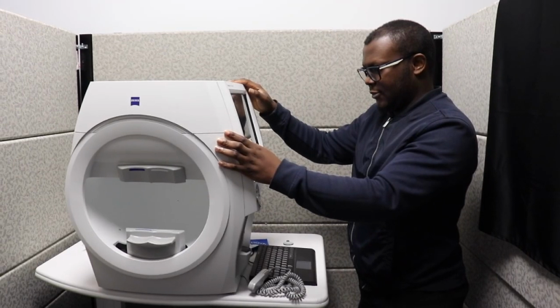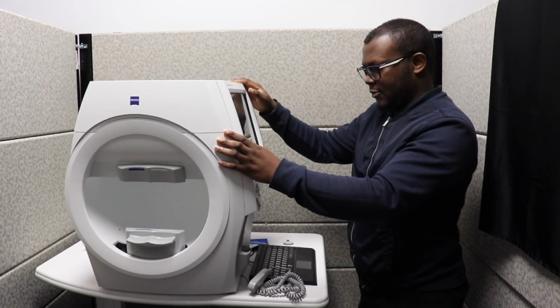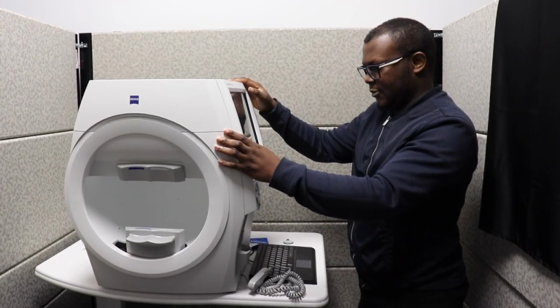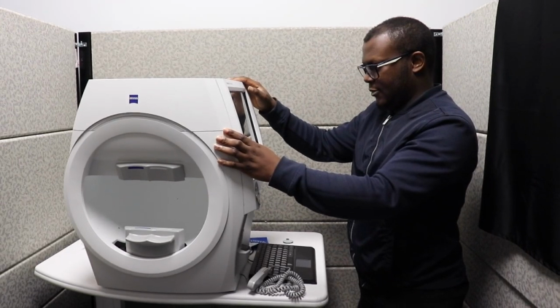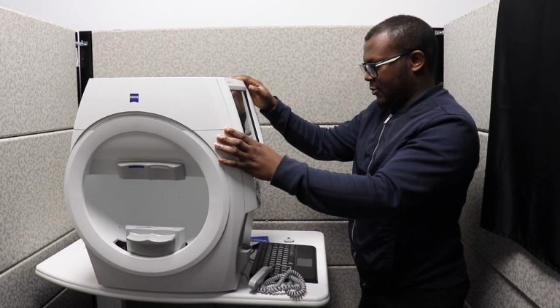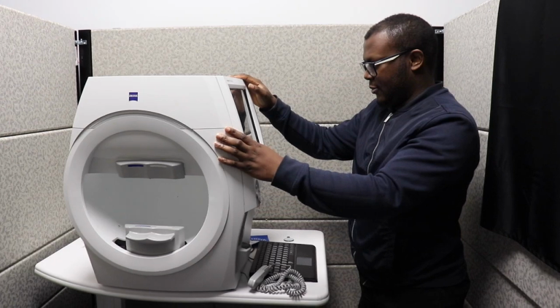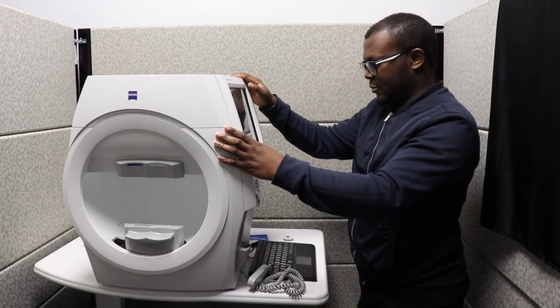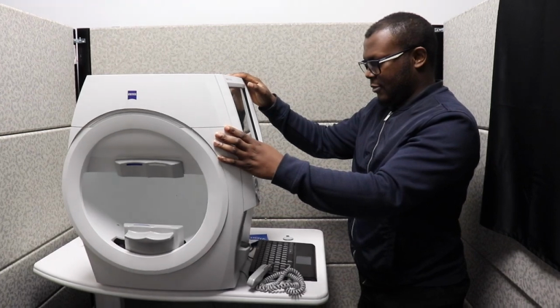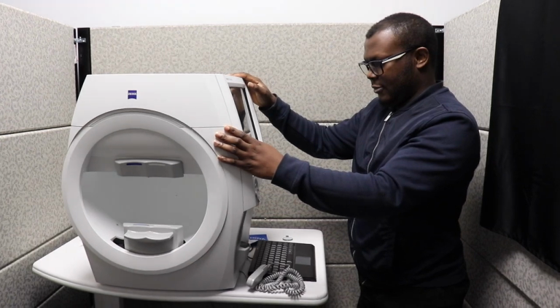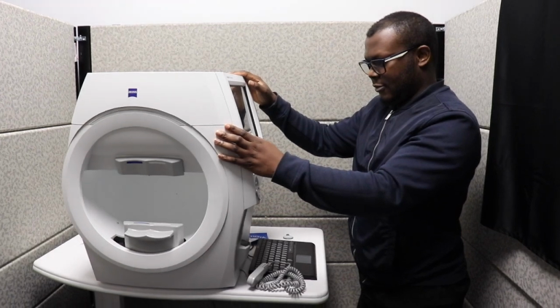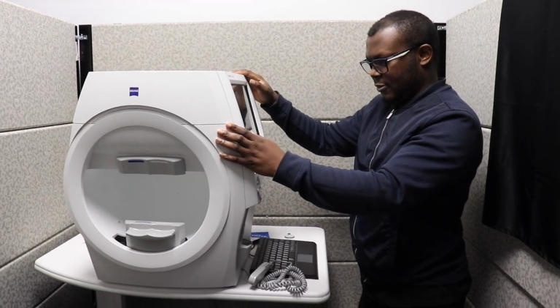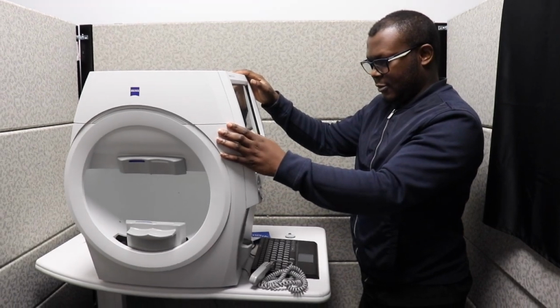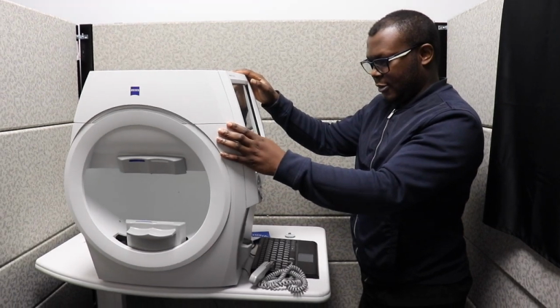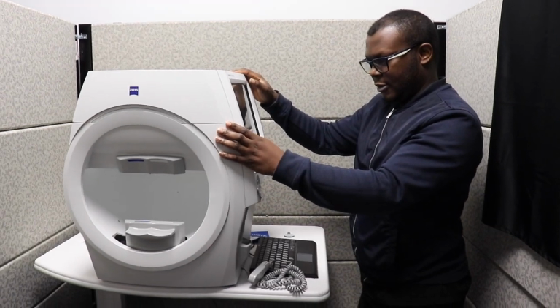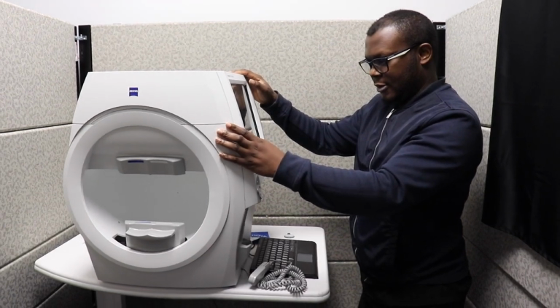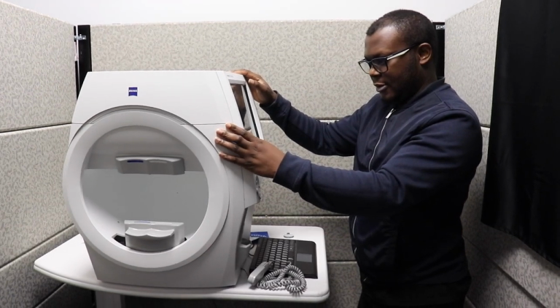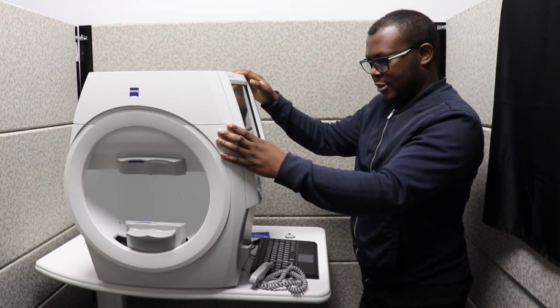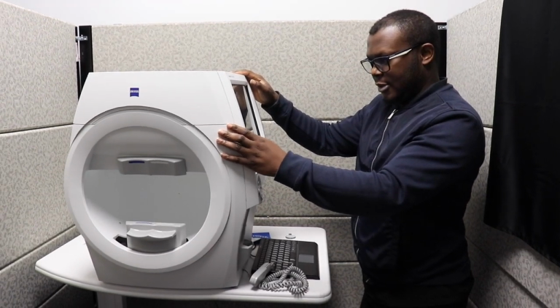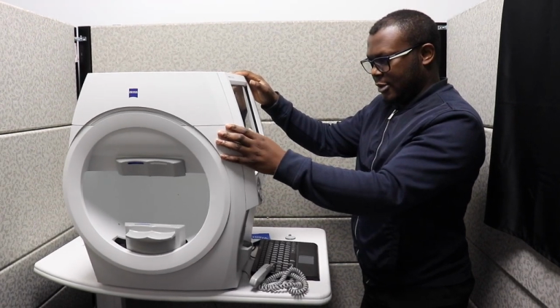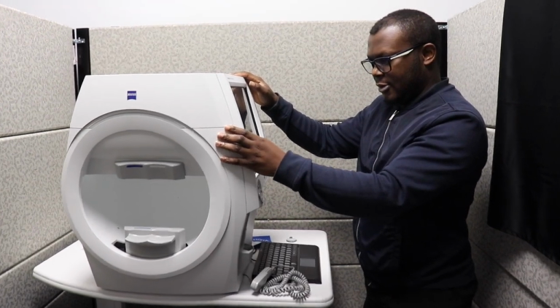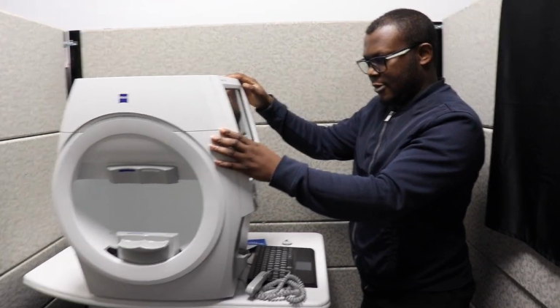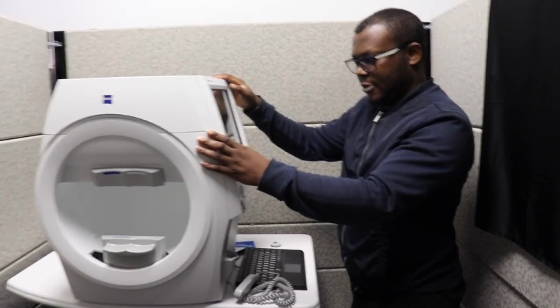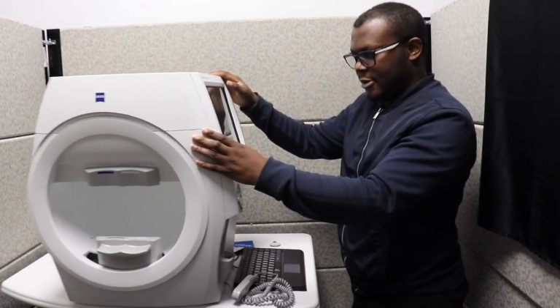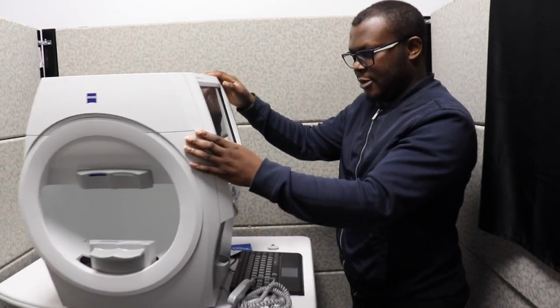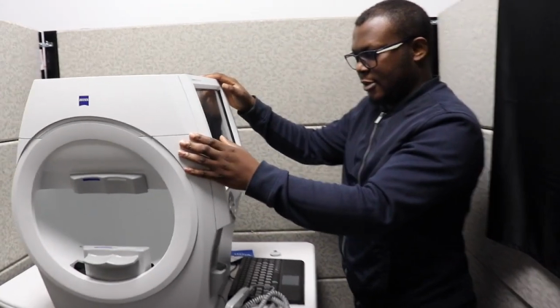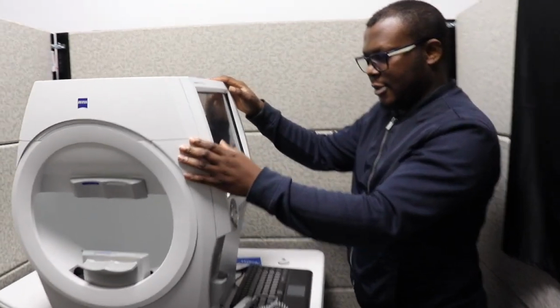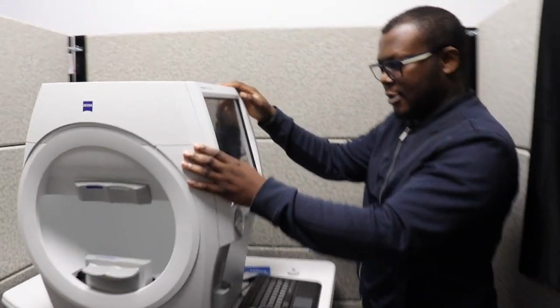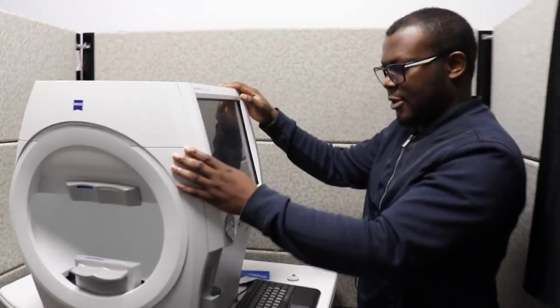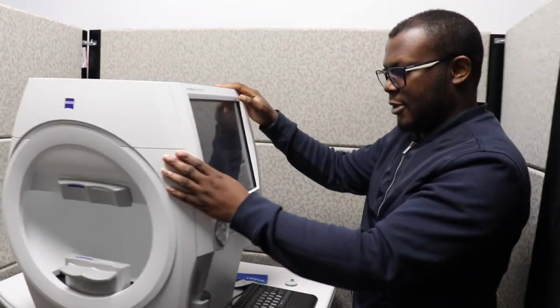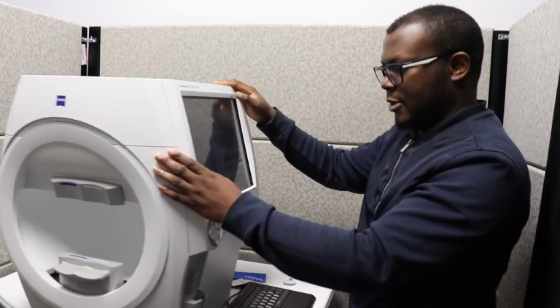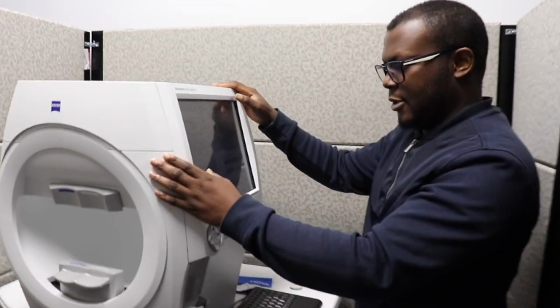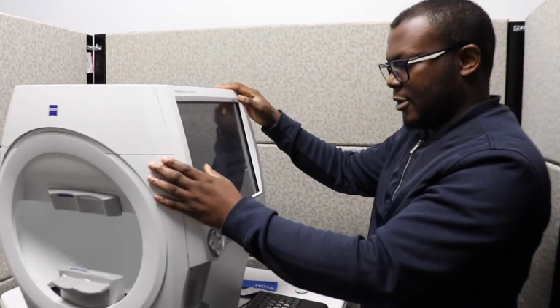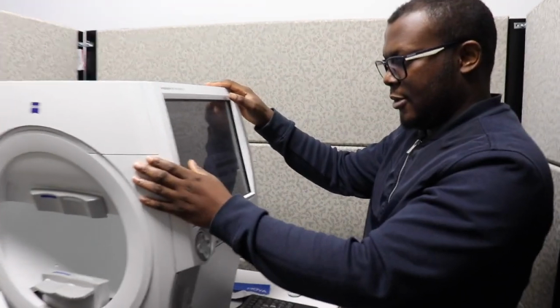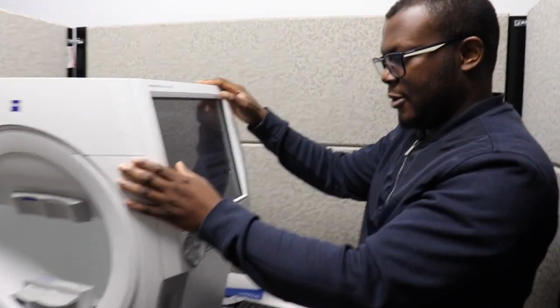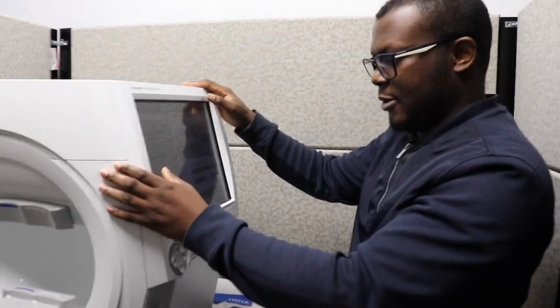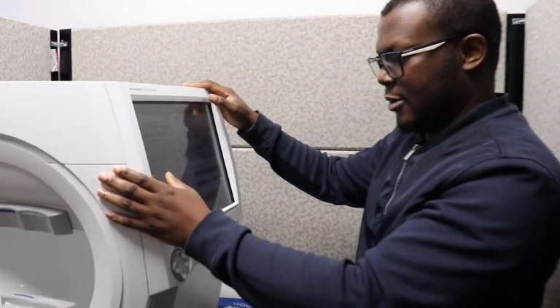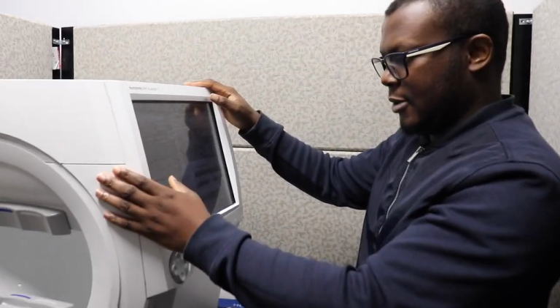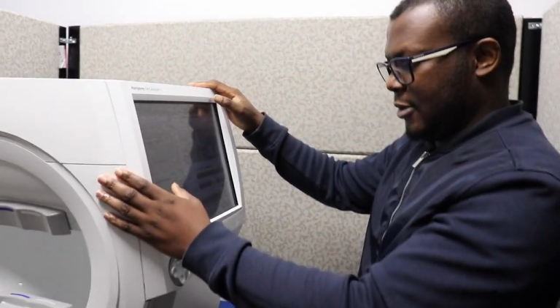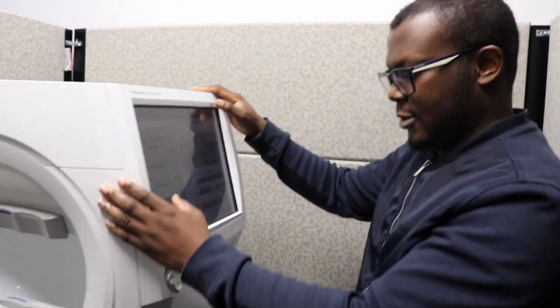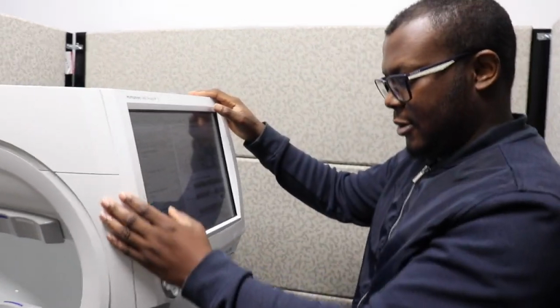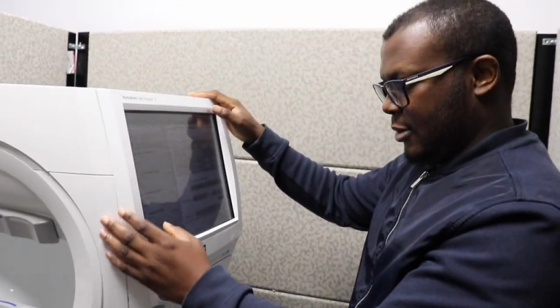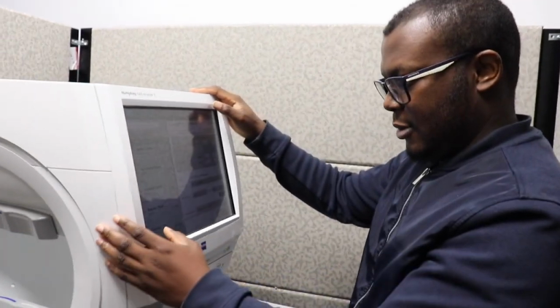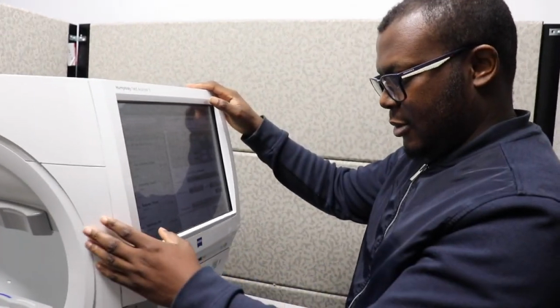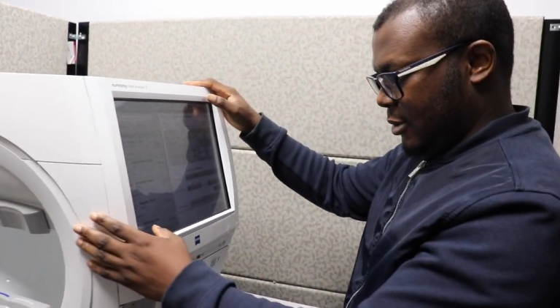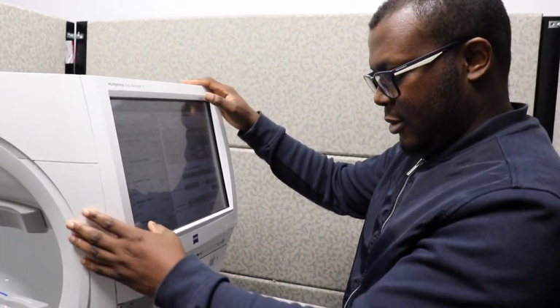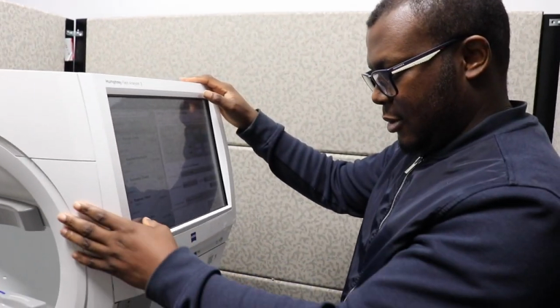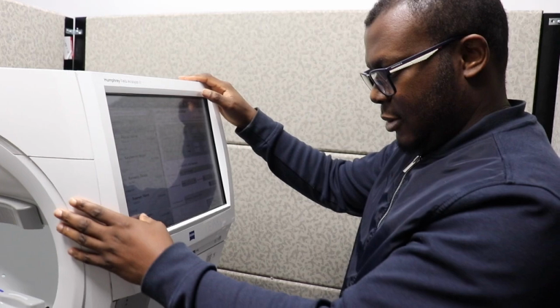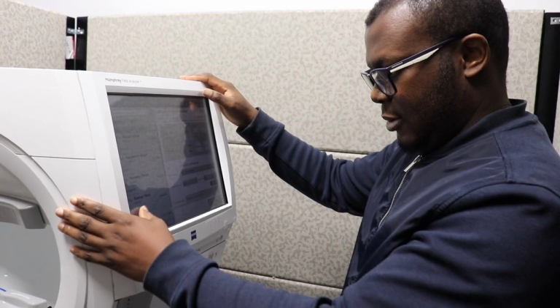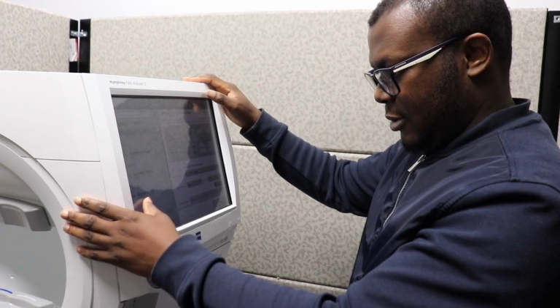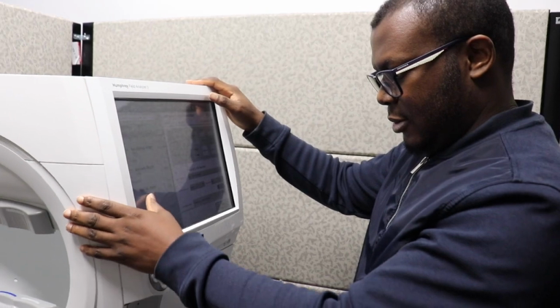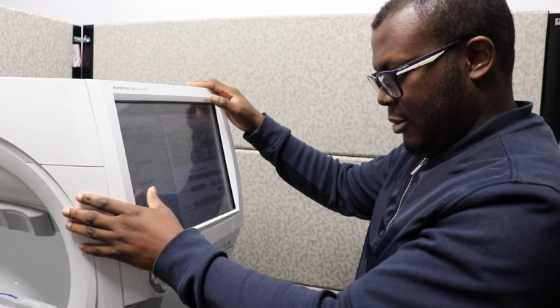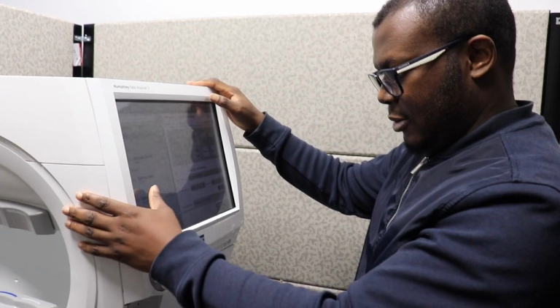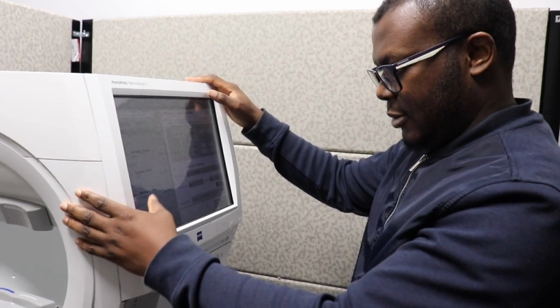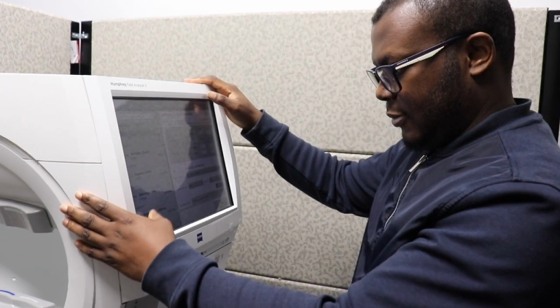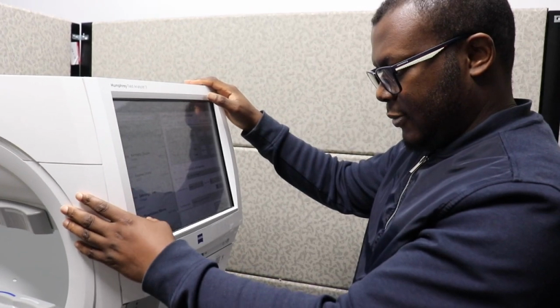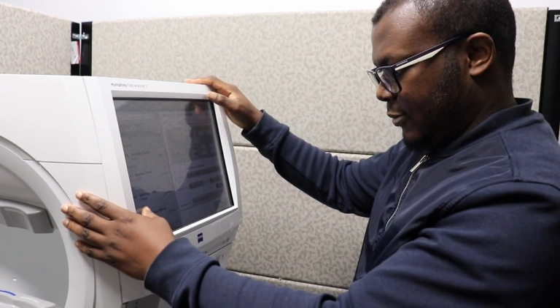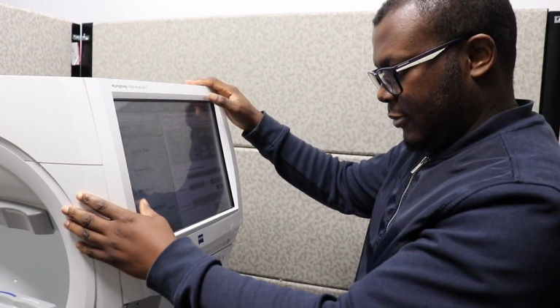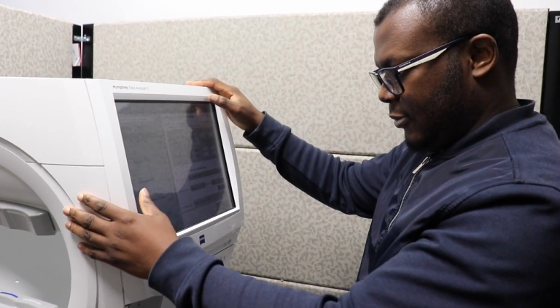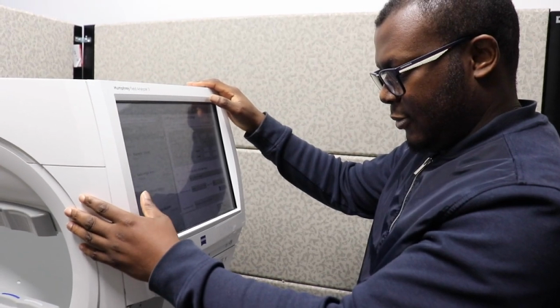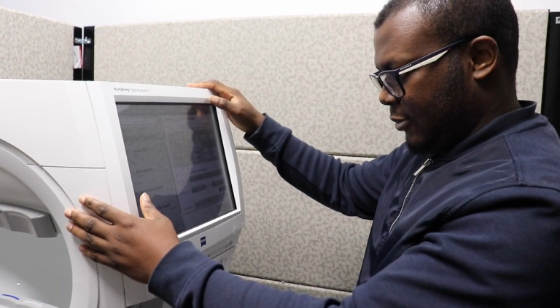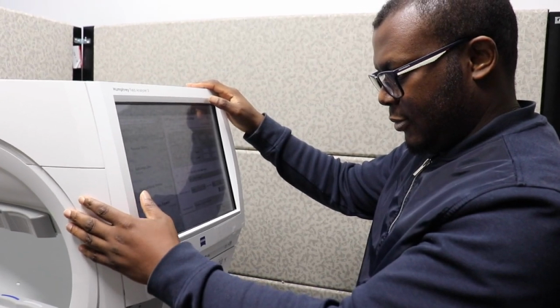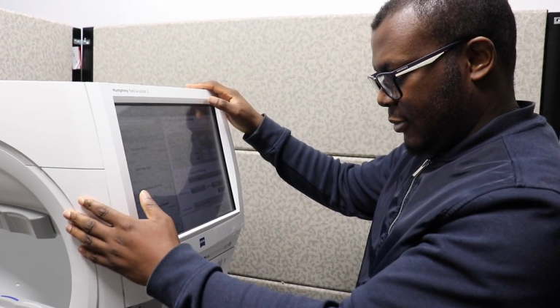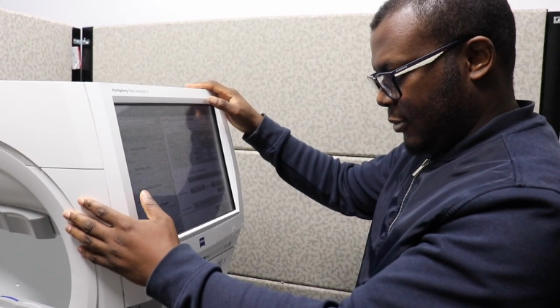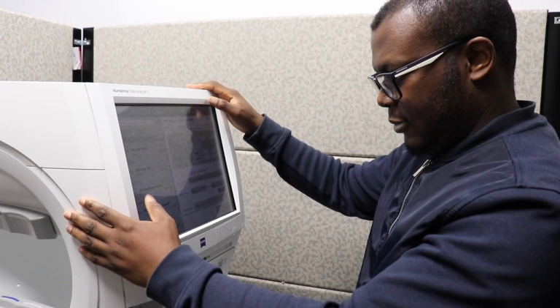If a patient does wear glasses, we do recommend that they bring their glasses in with them. If they're a contact lens wearer, they could probably do the test with their contact lenses on.